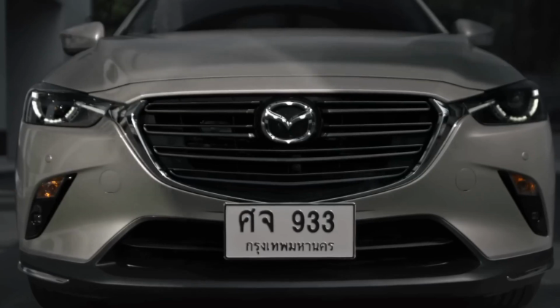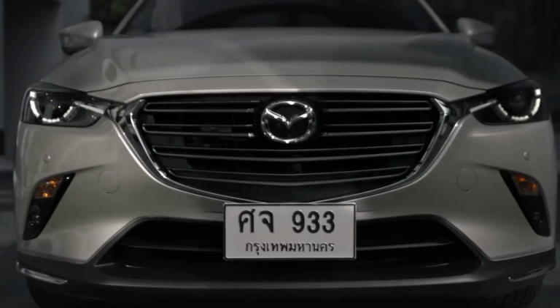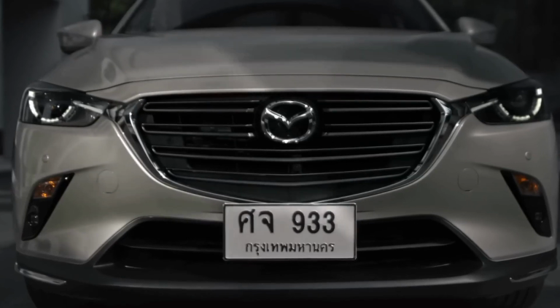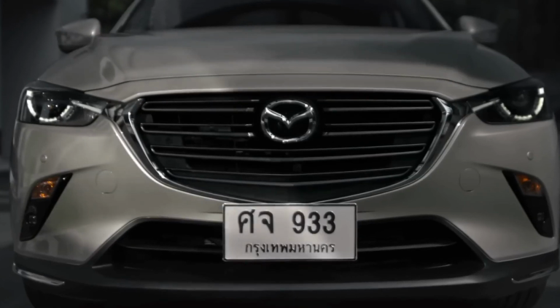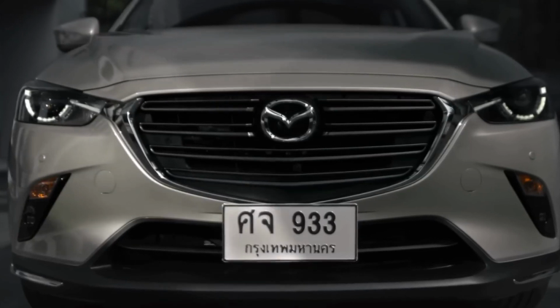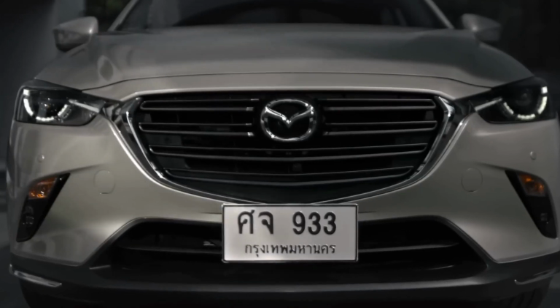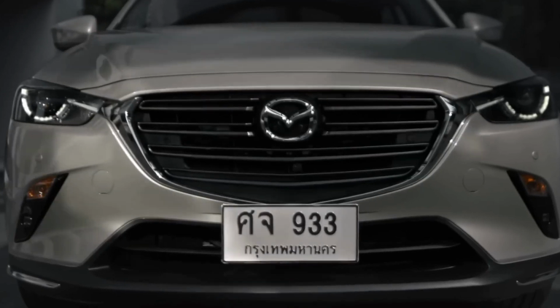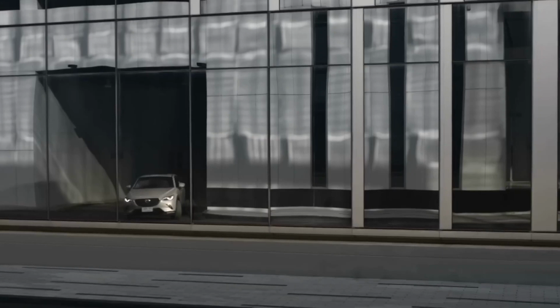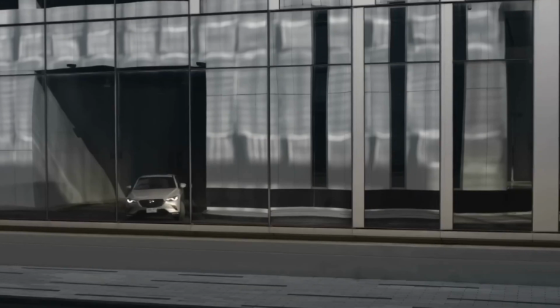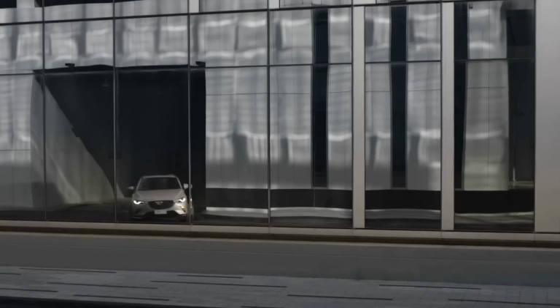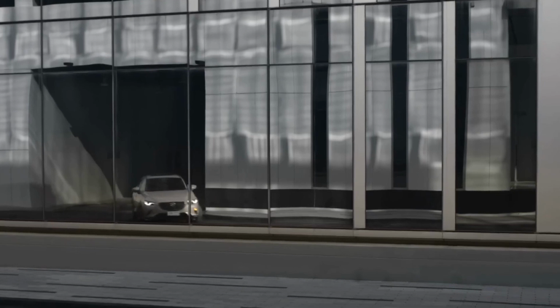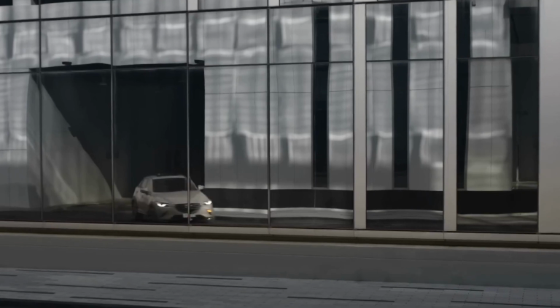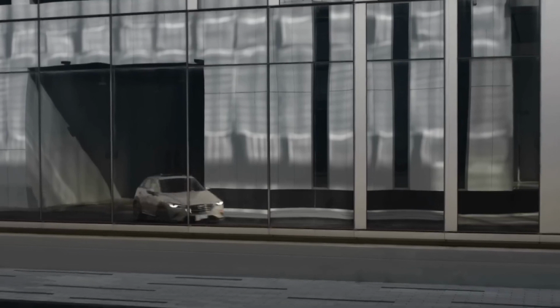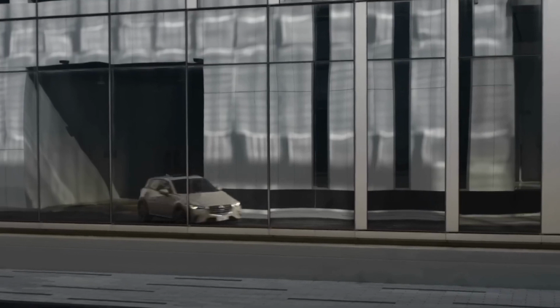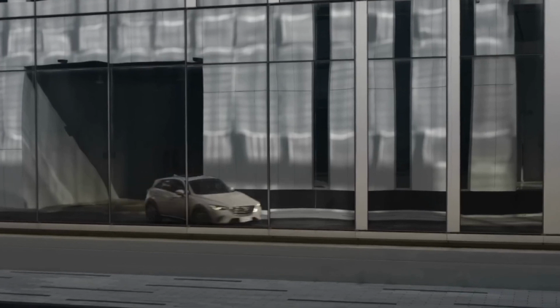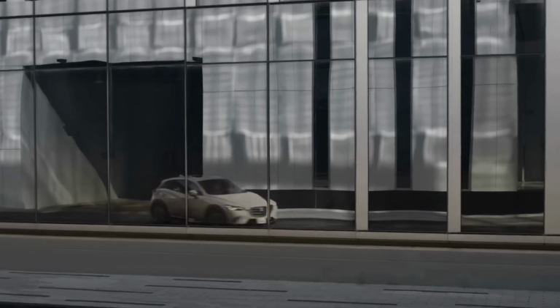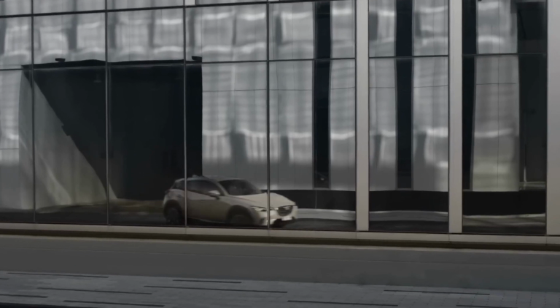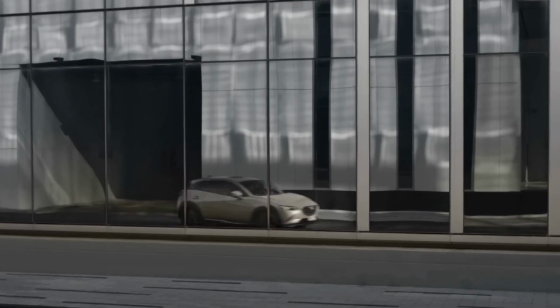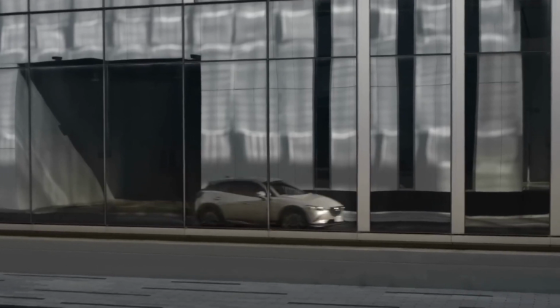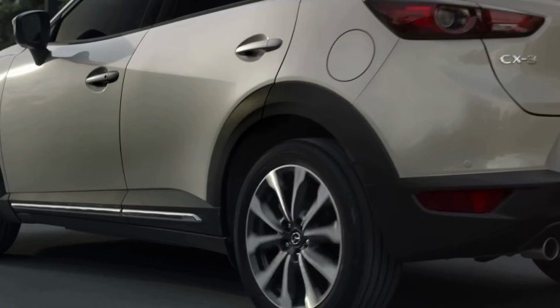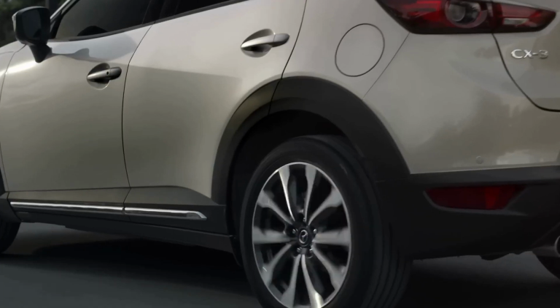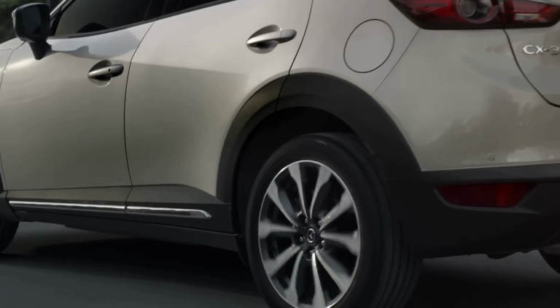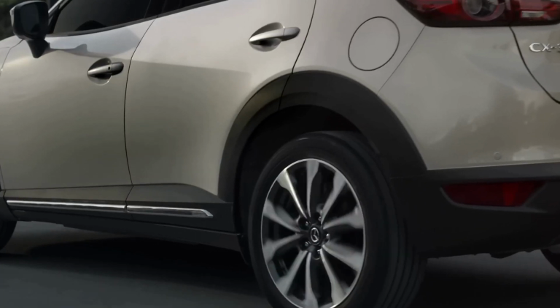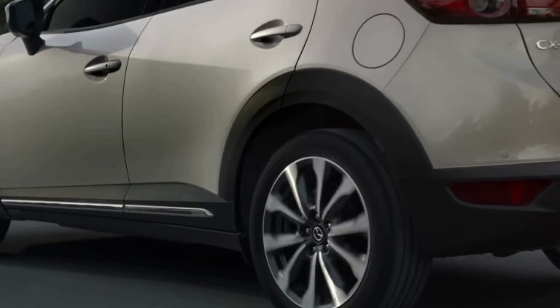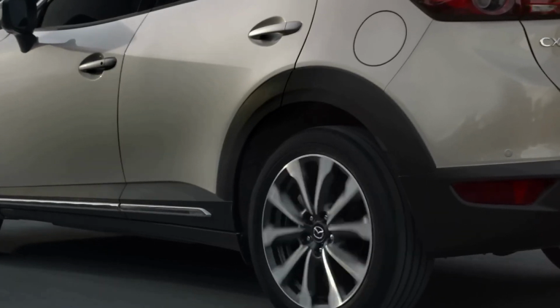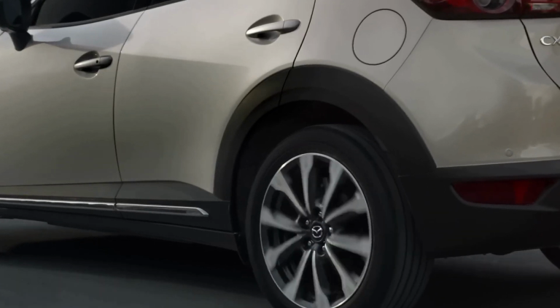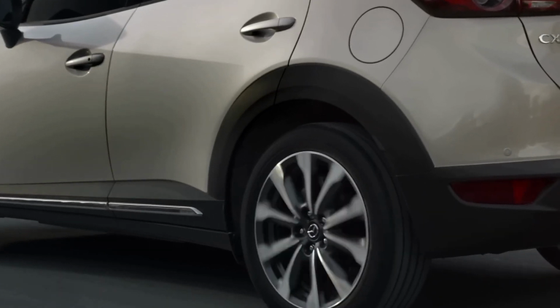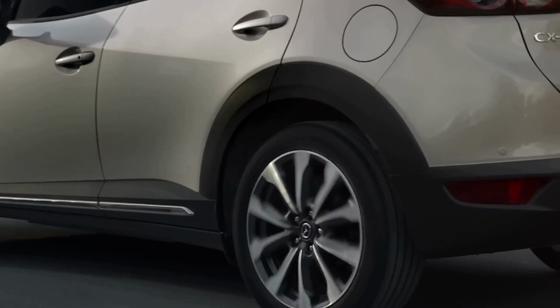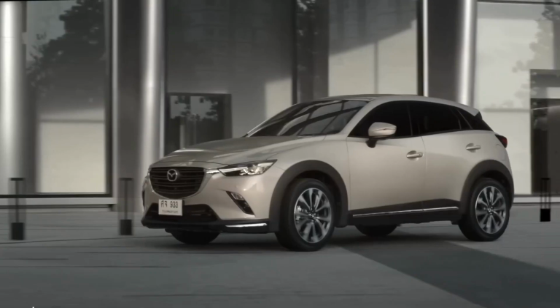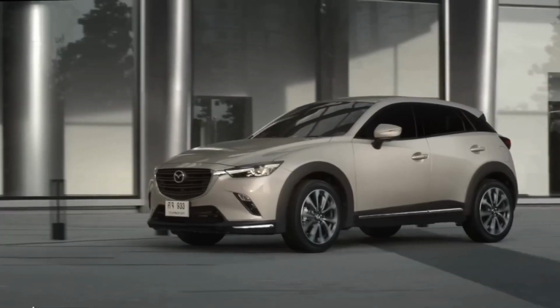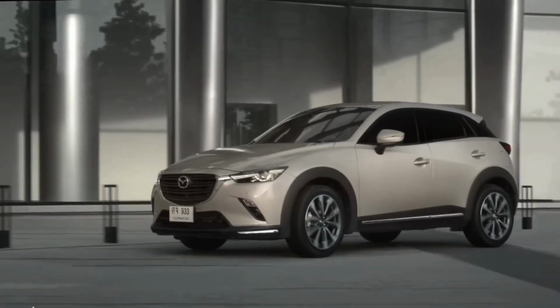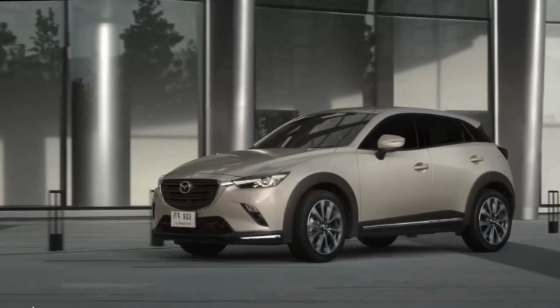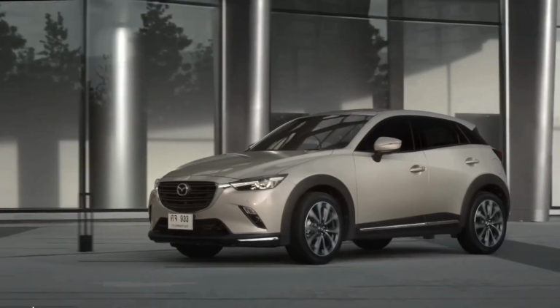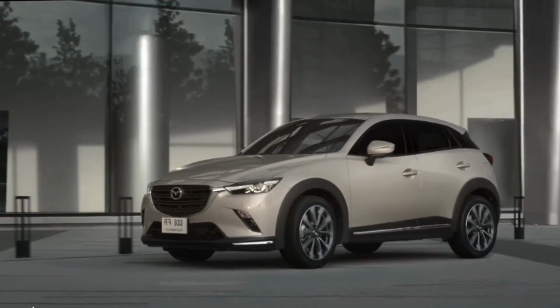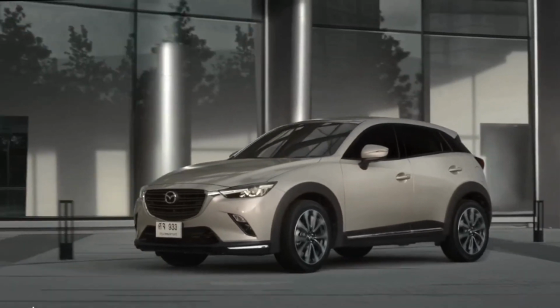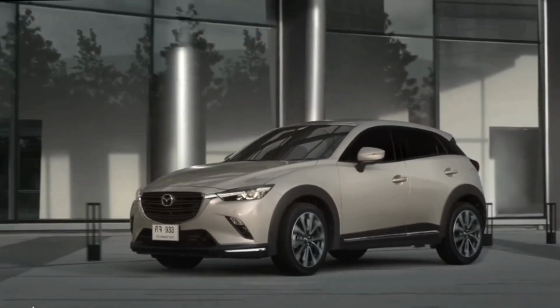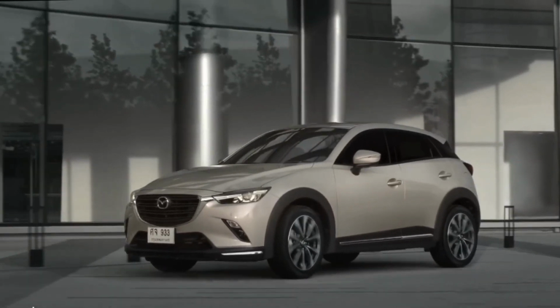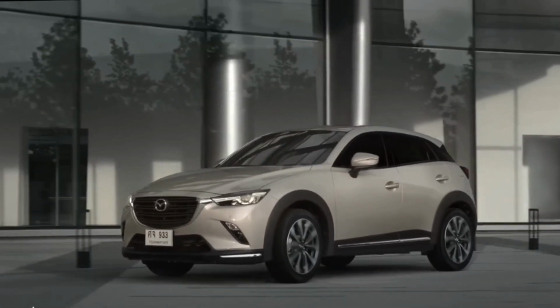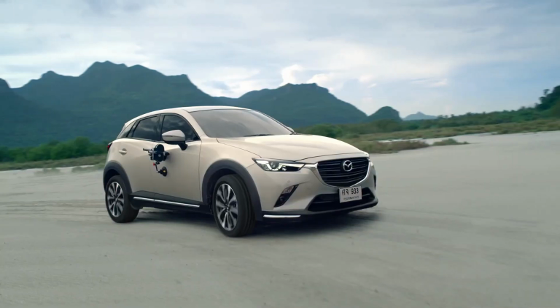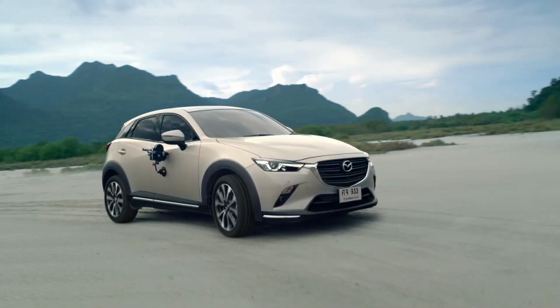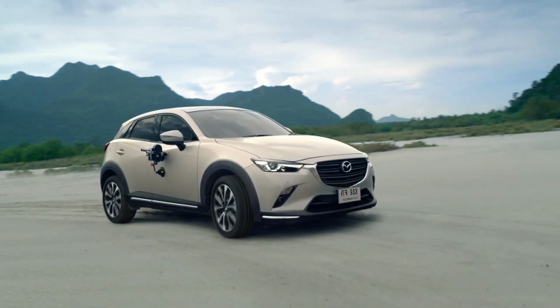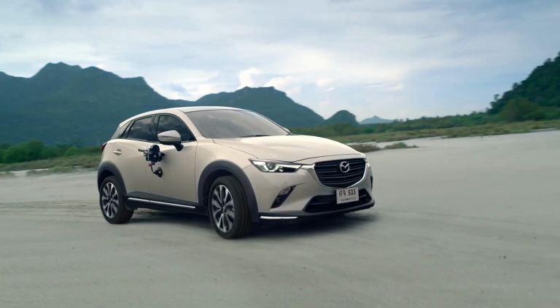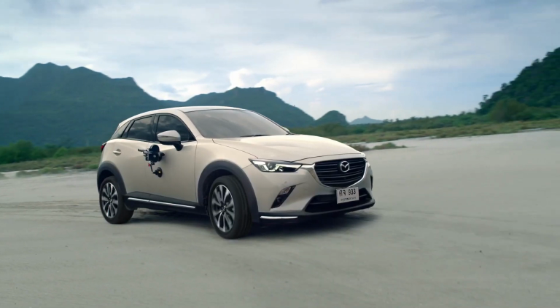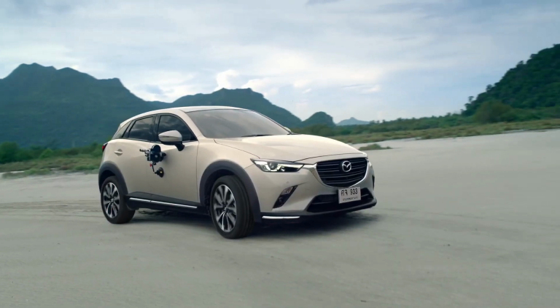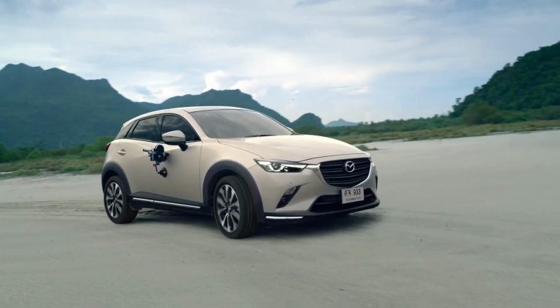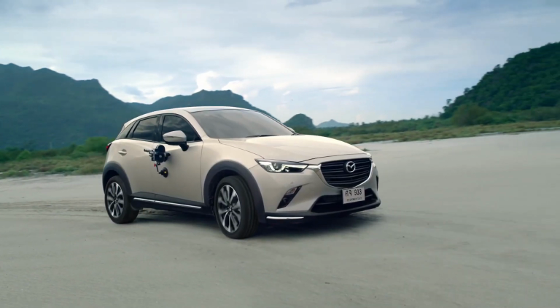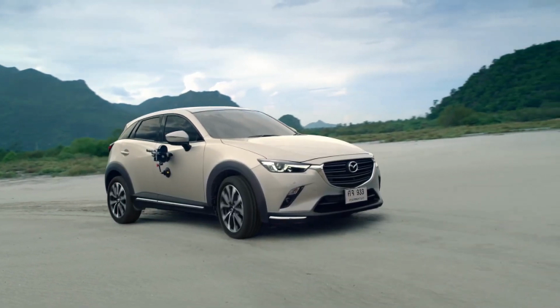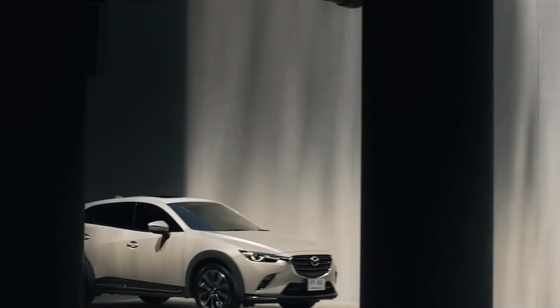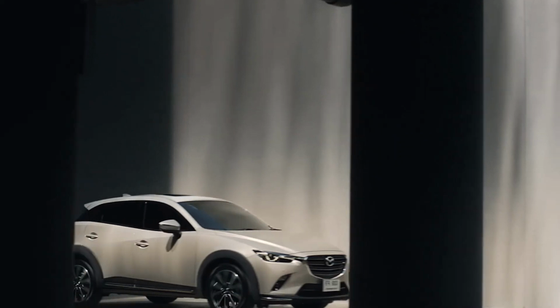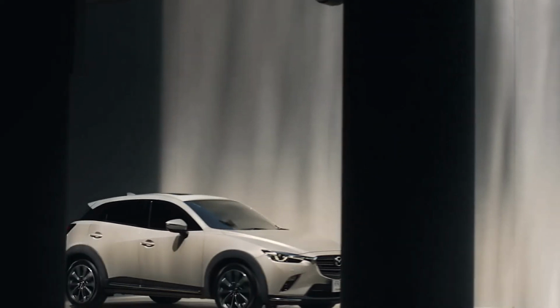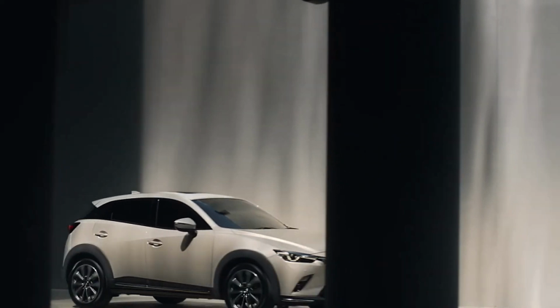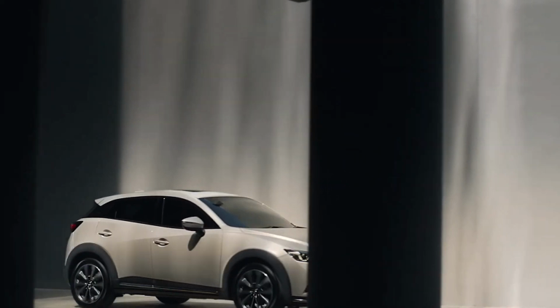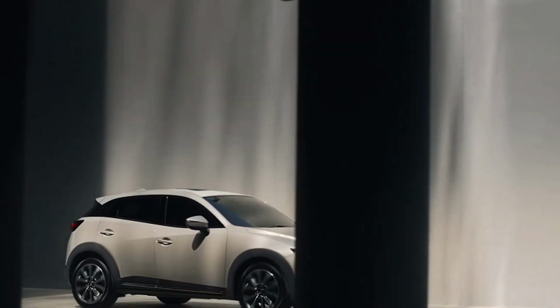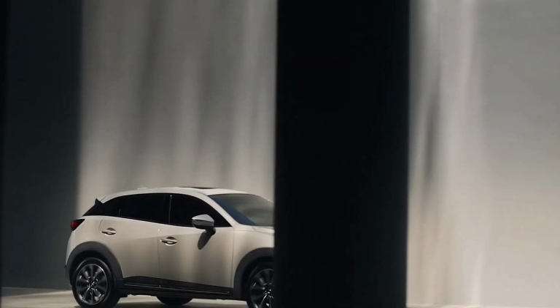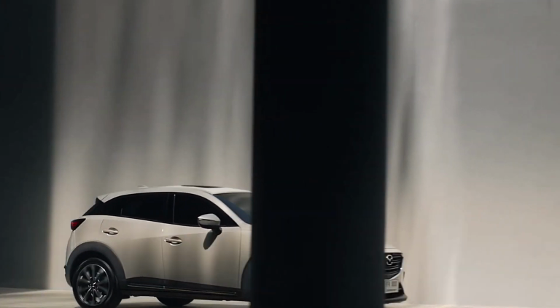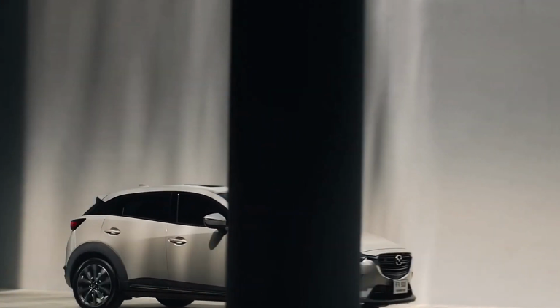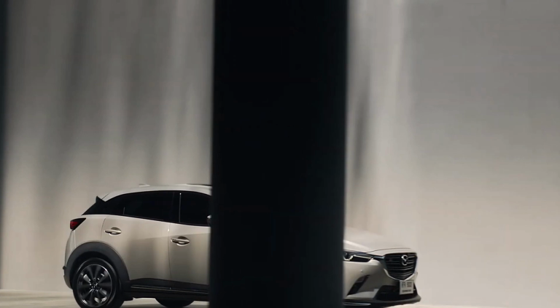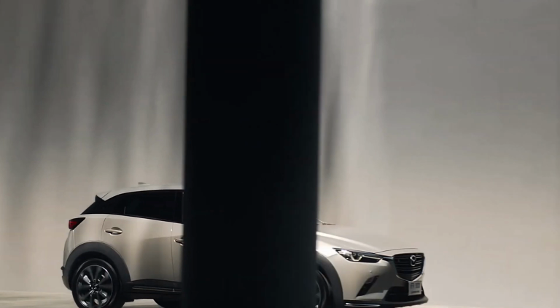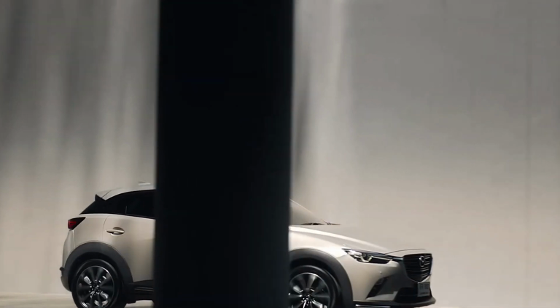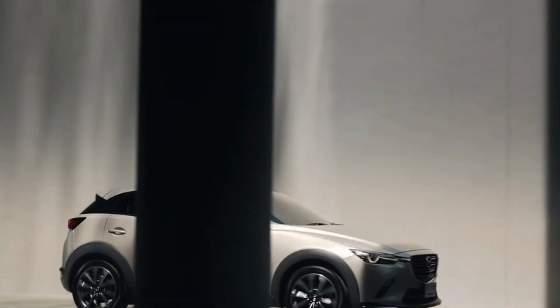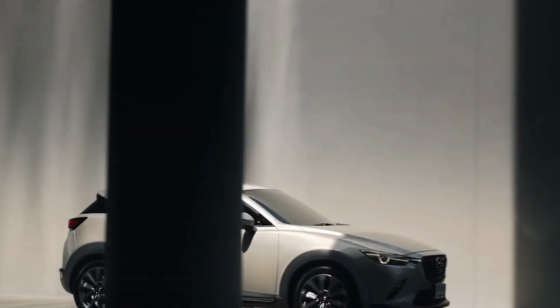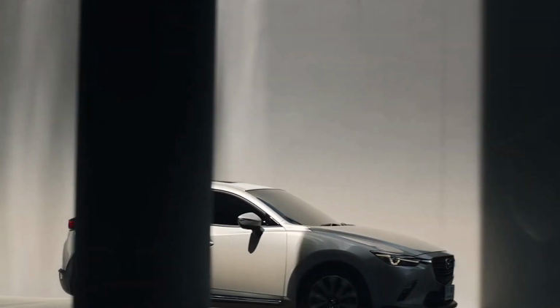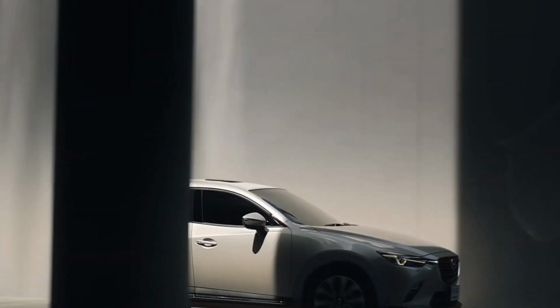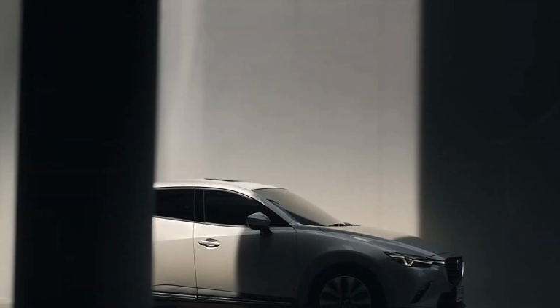With its agile handling and responsive steering, the CX-3 is just as fun to drive in the city as it is on the open road.